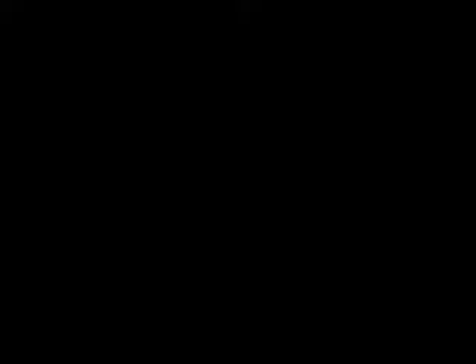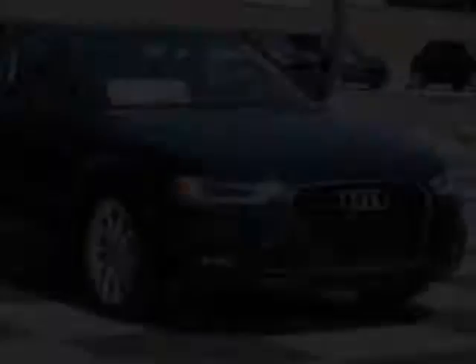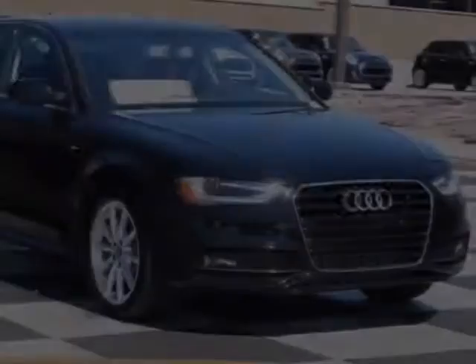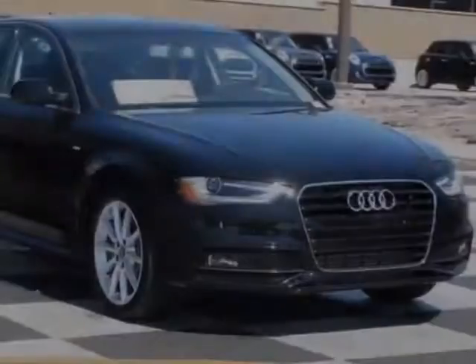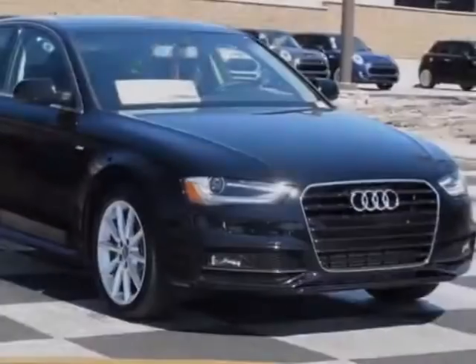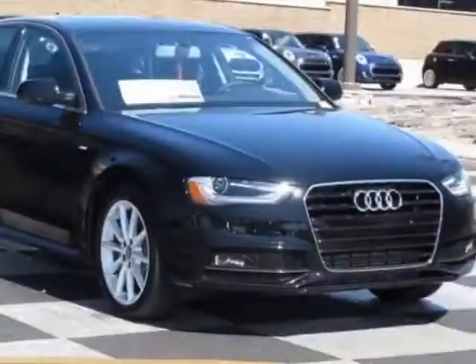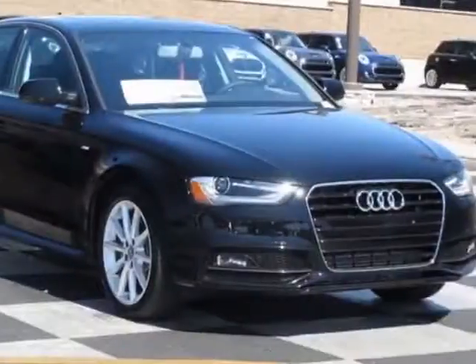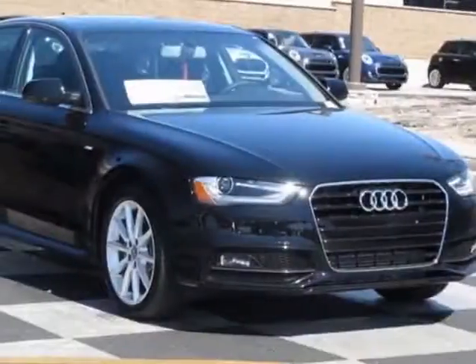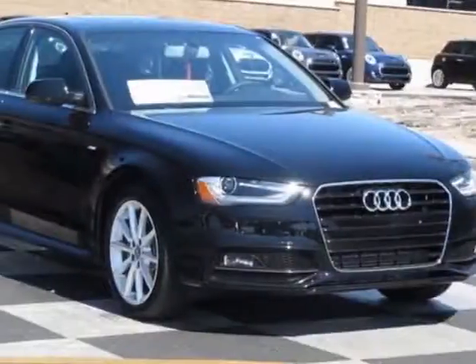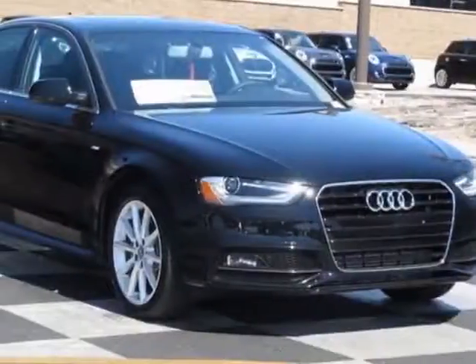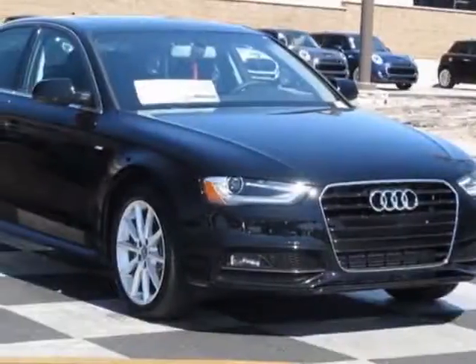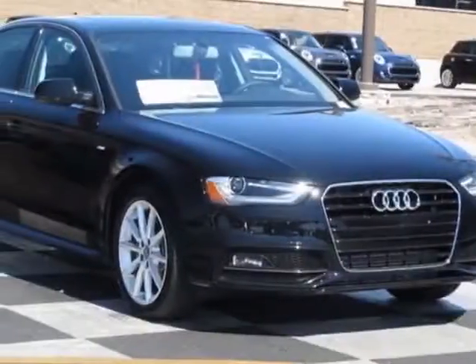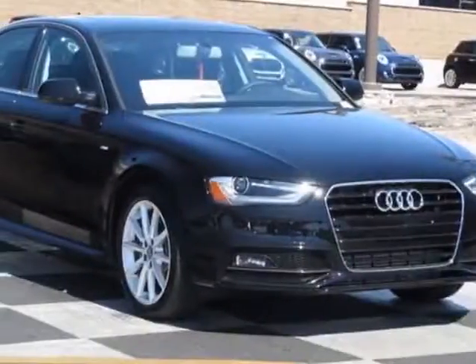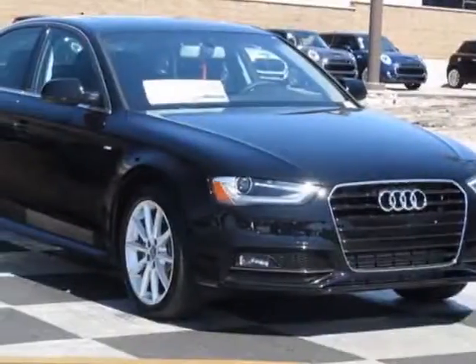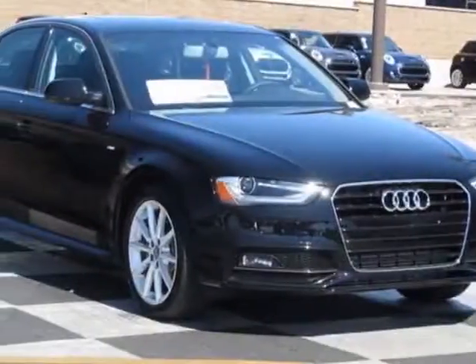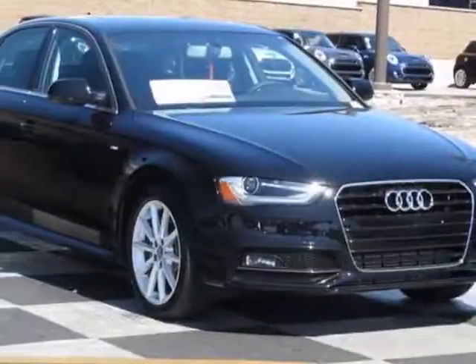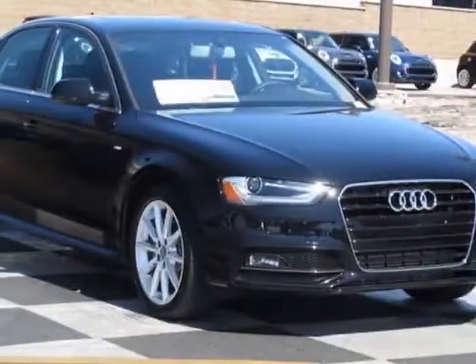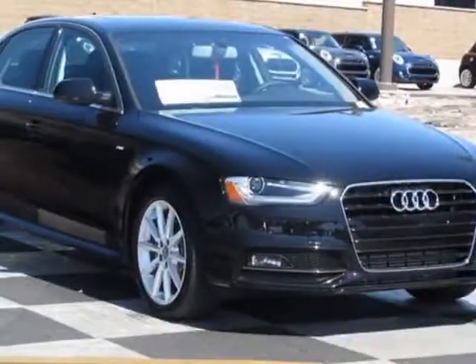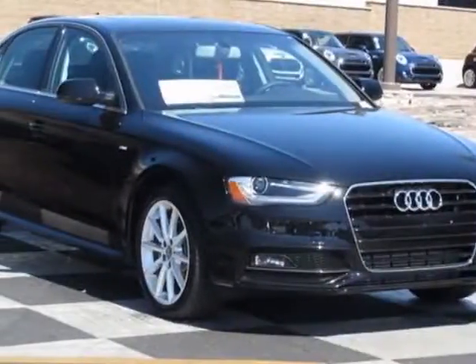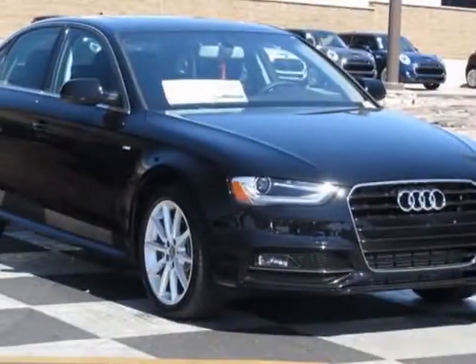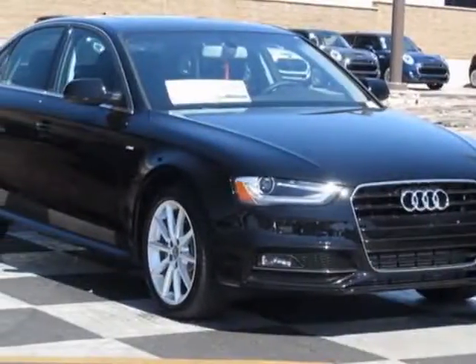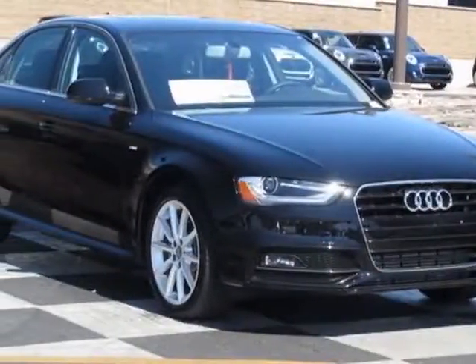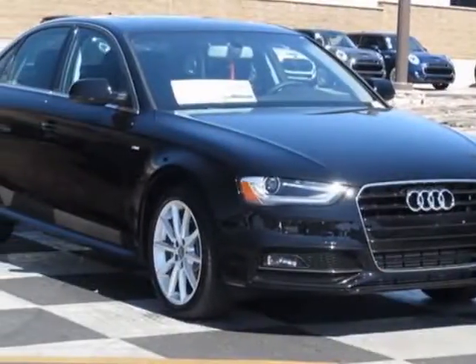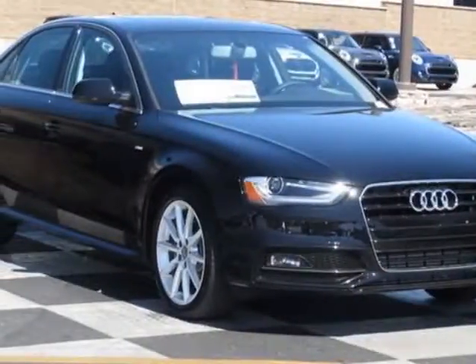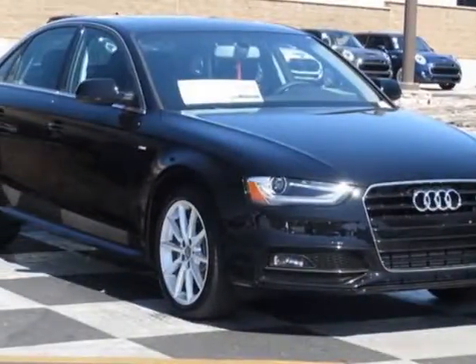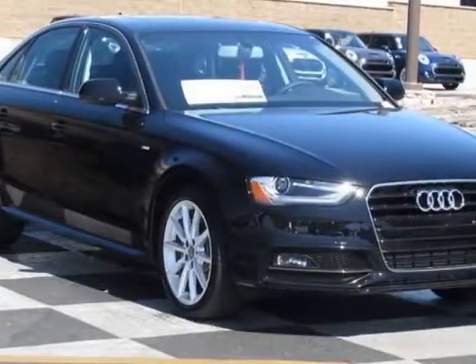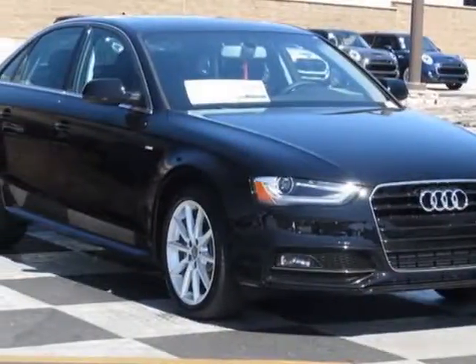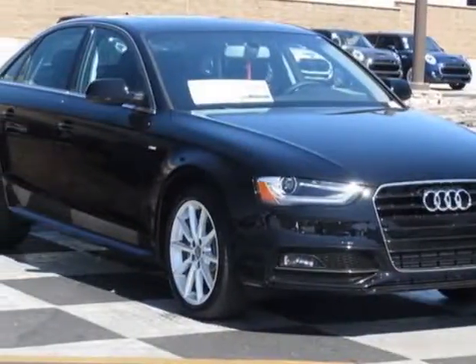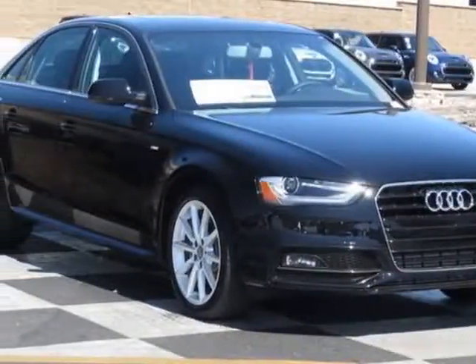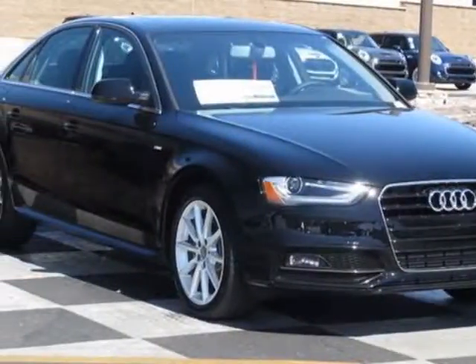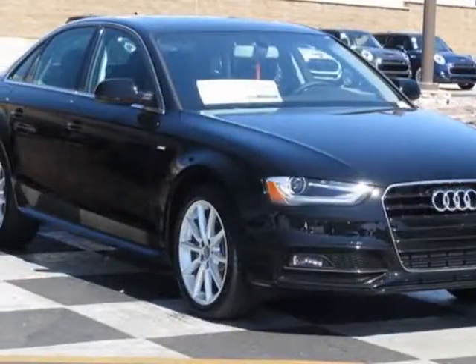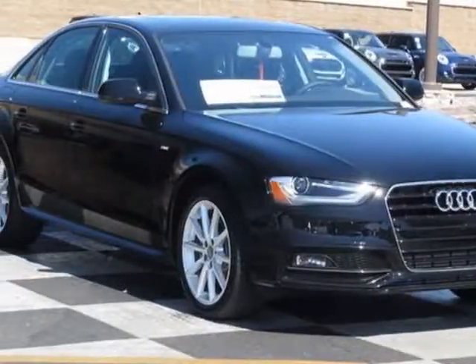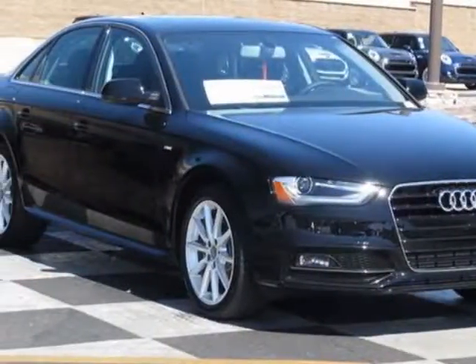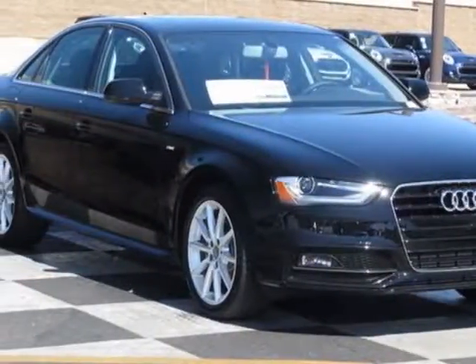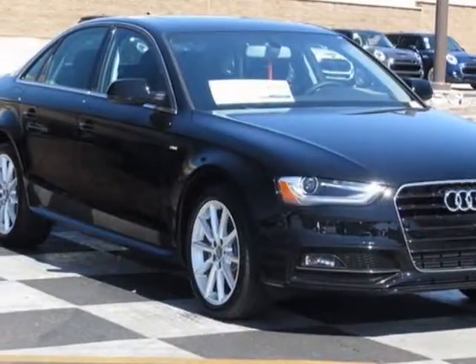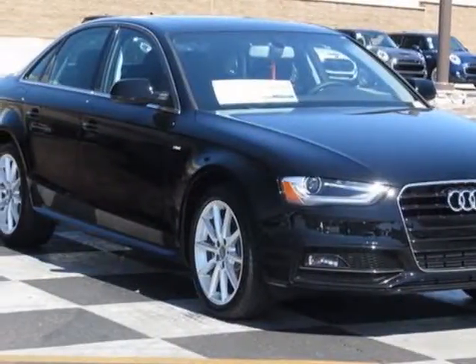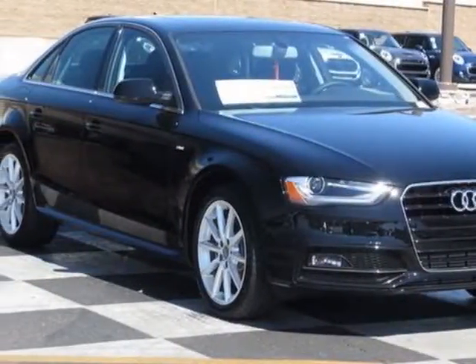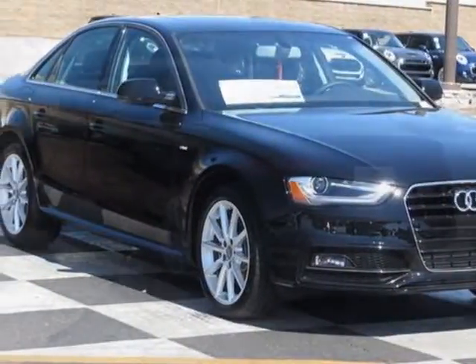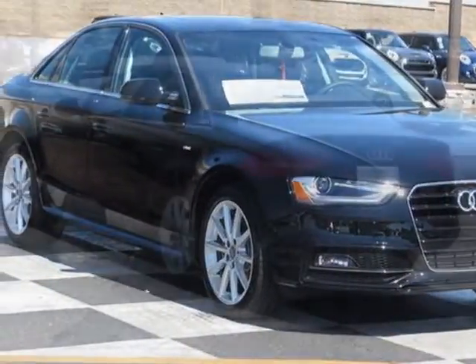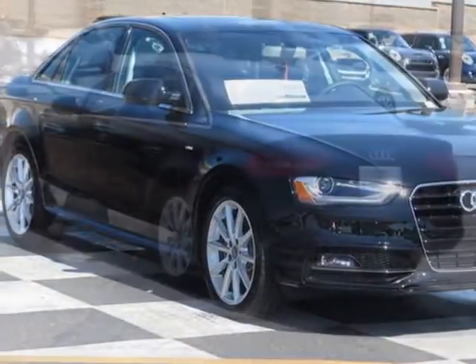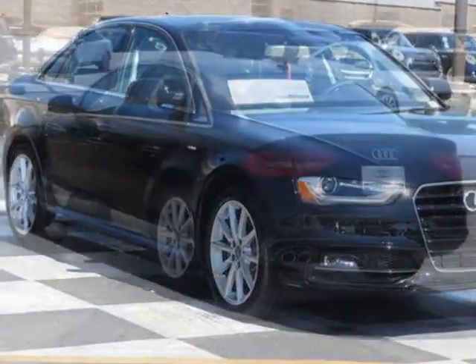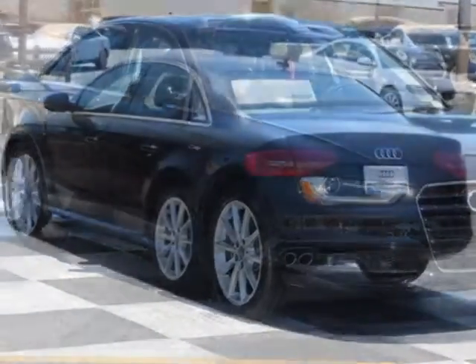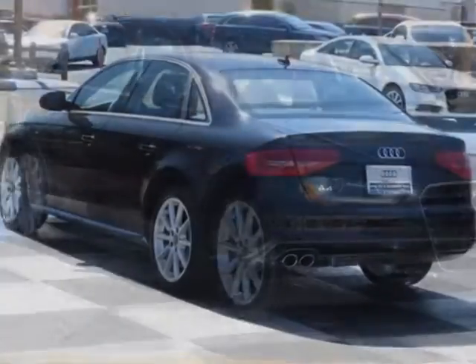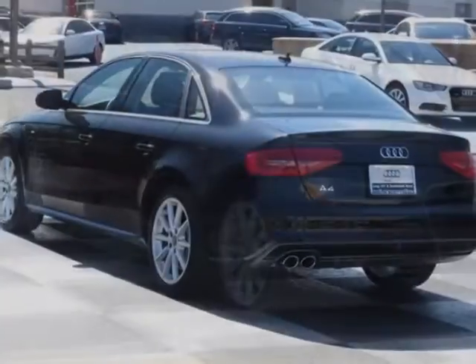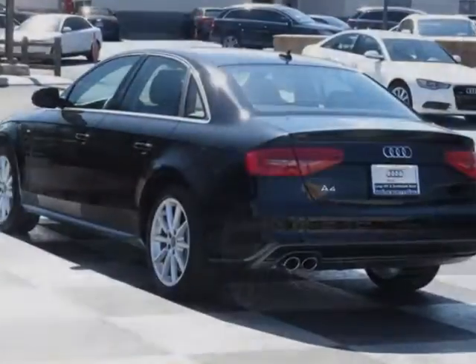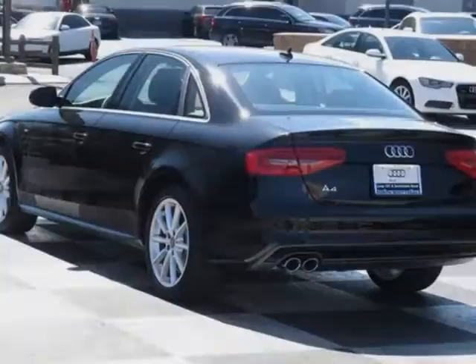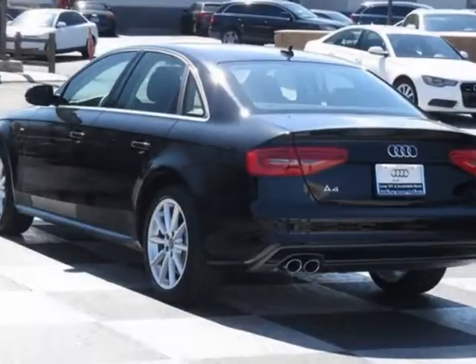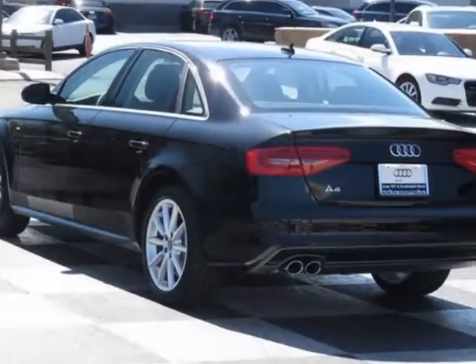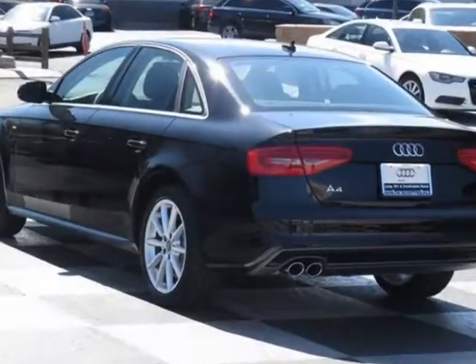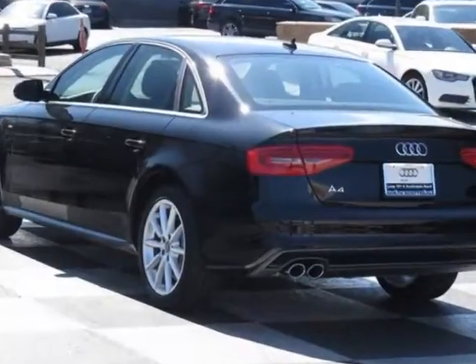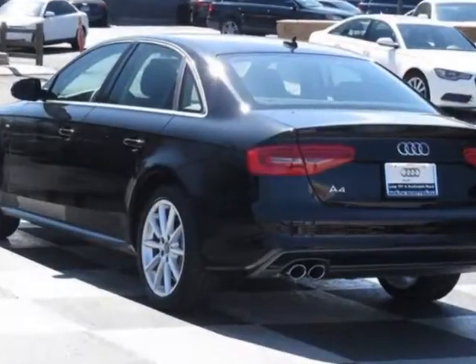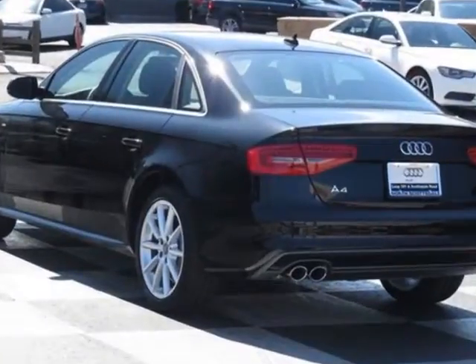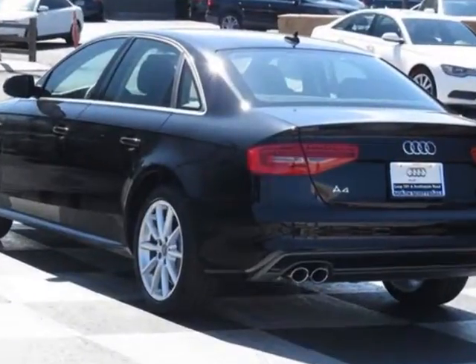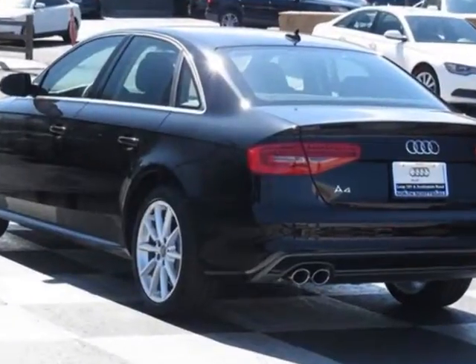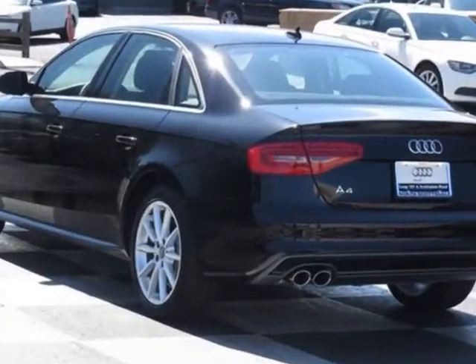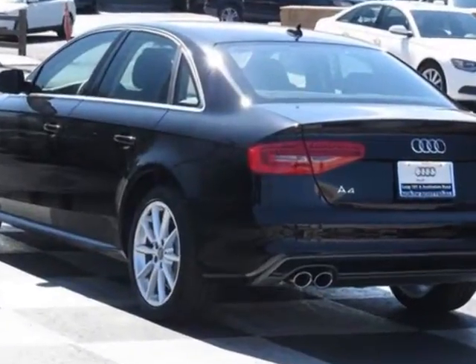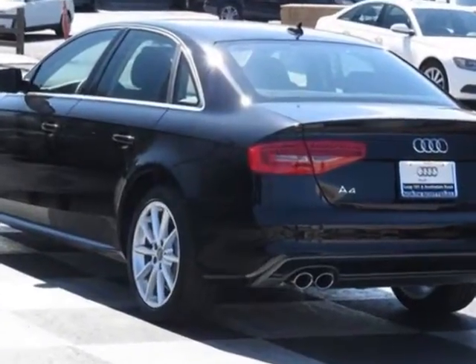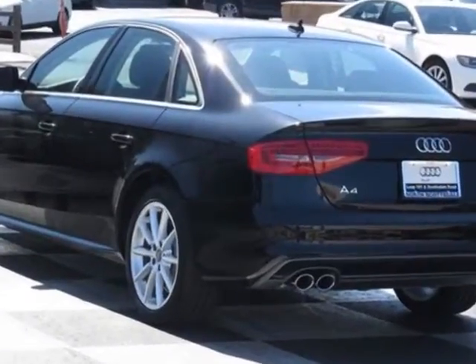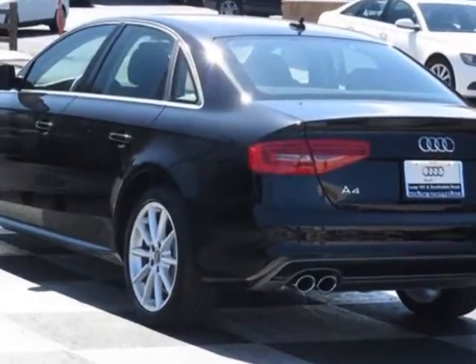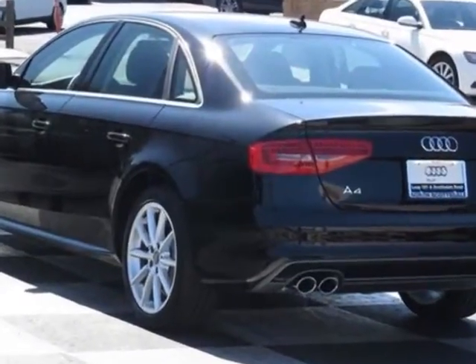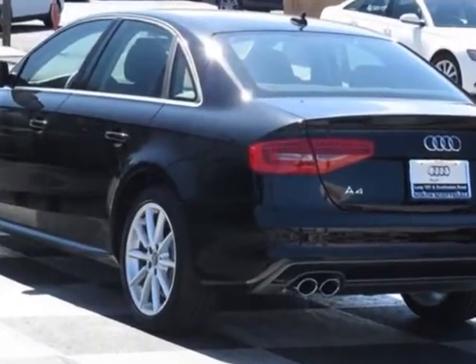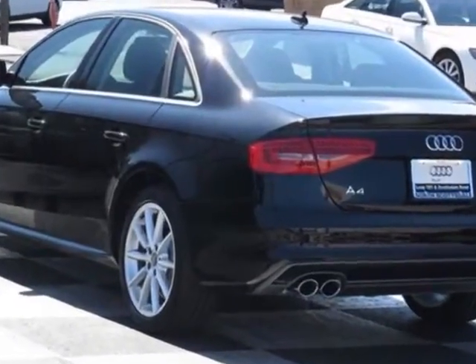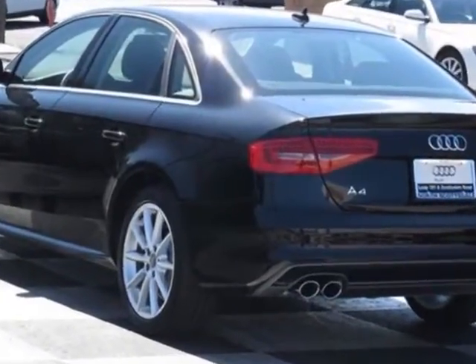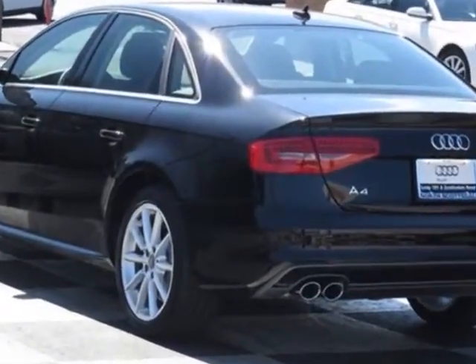Take a look at this new 2015 Audi A4. For your protection, this vehicle has a full factory warranty.